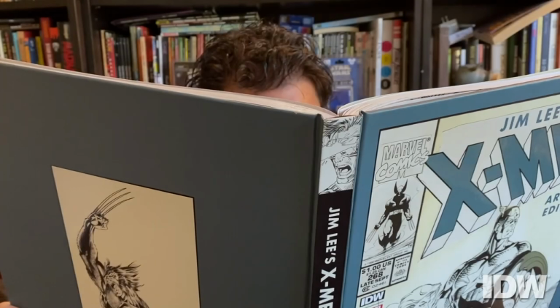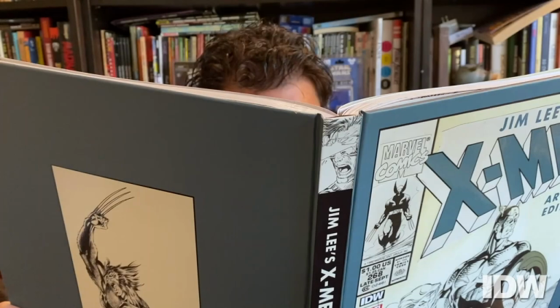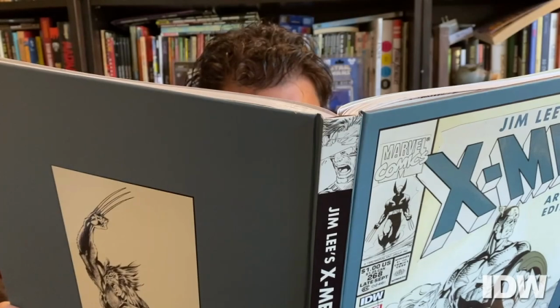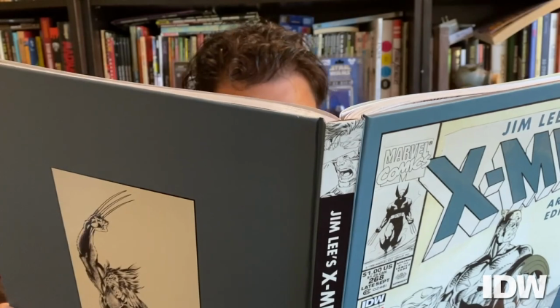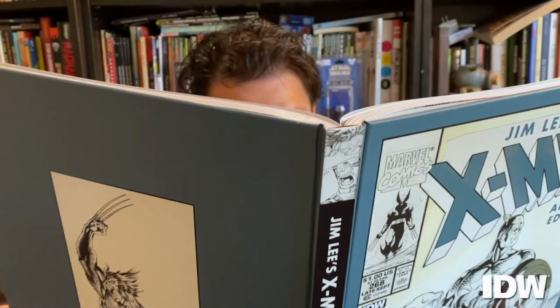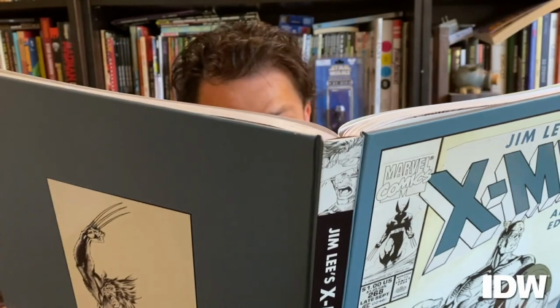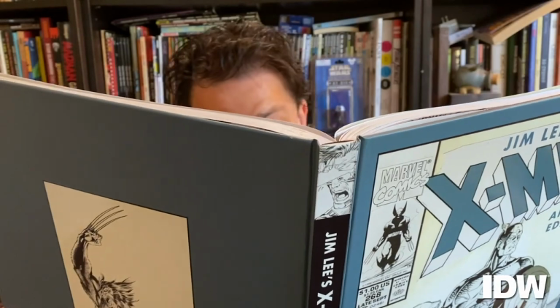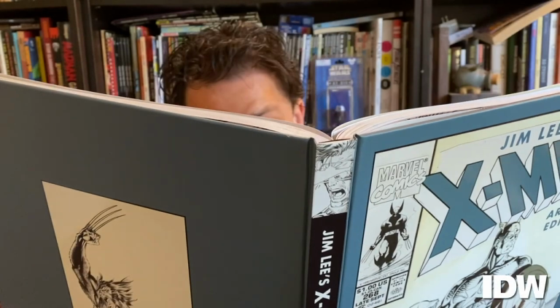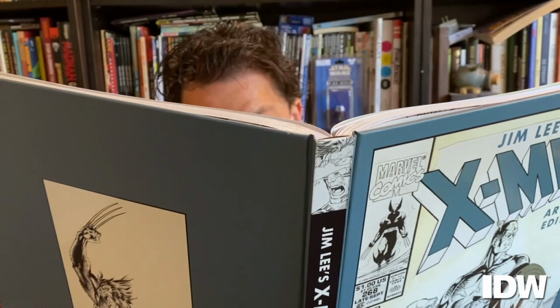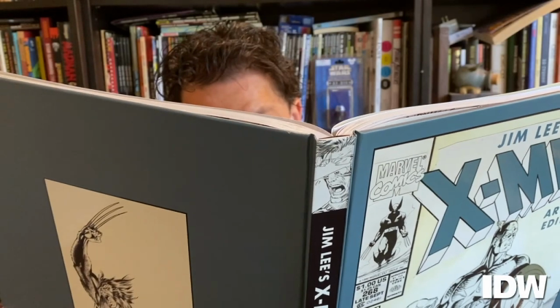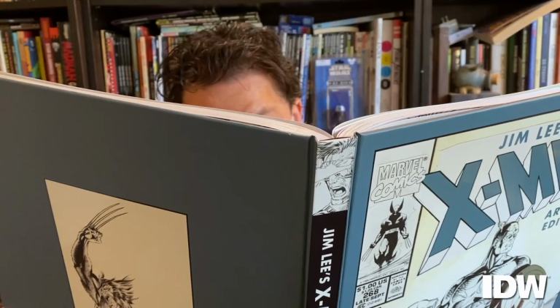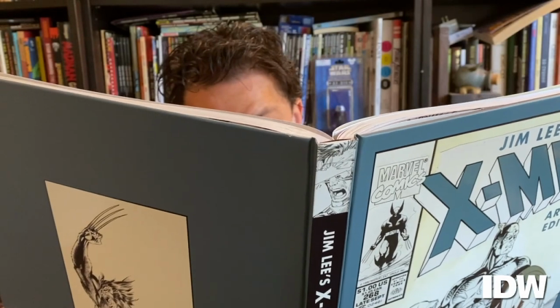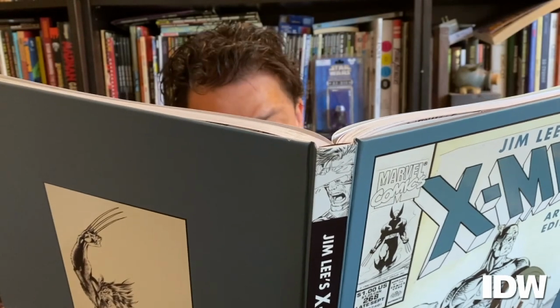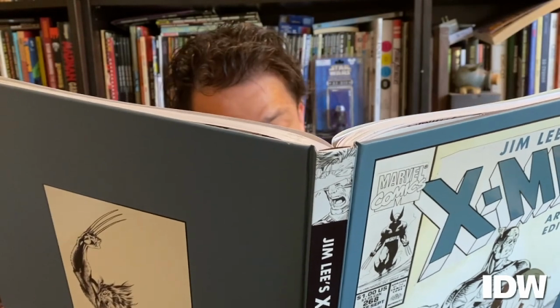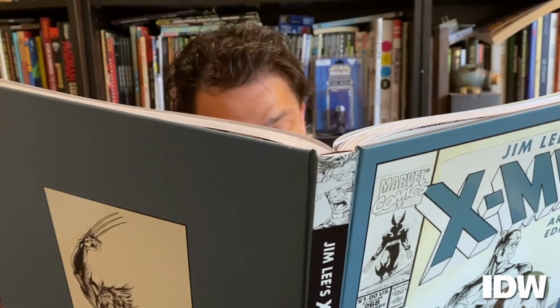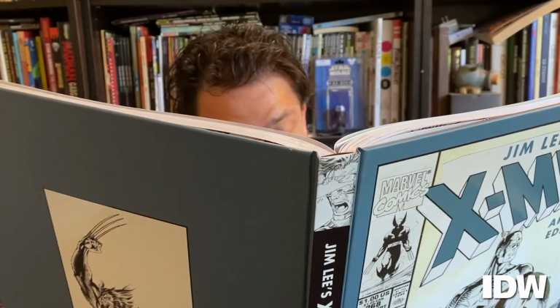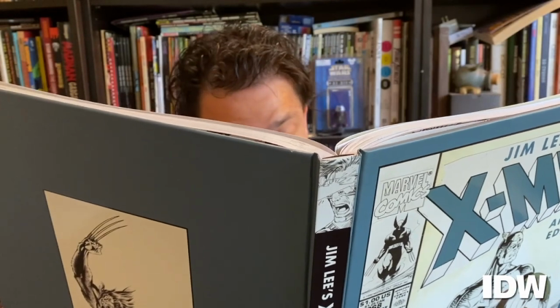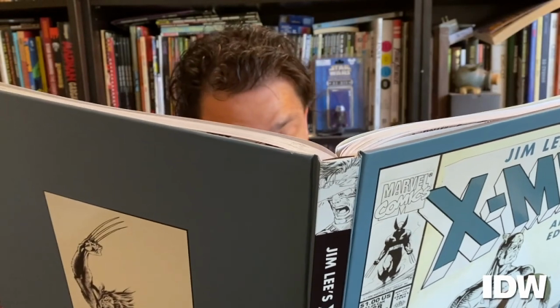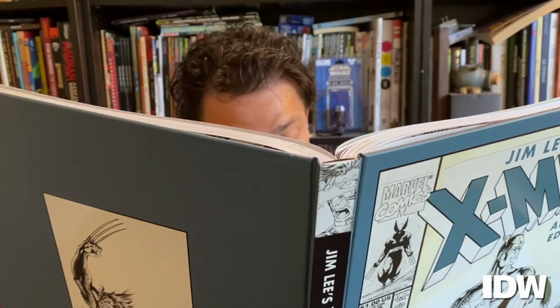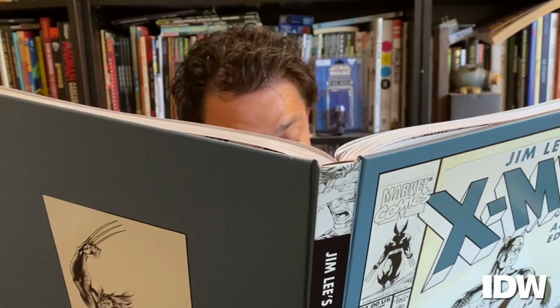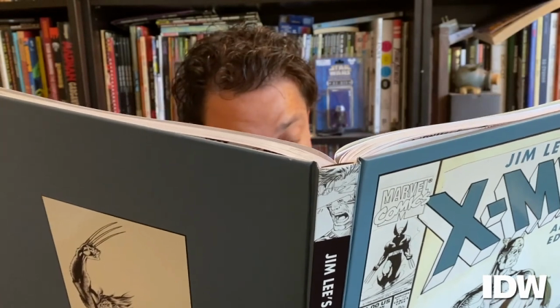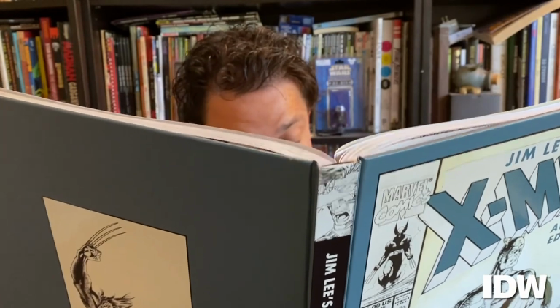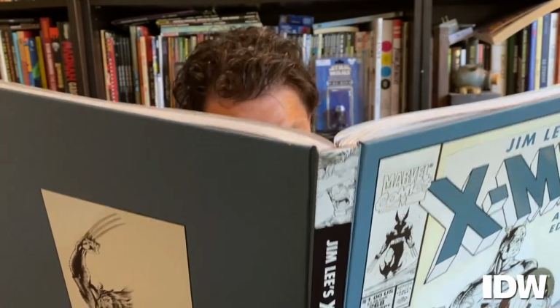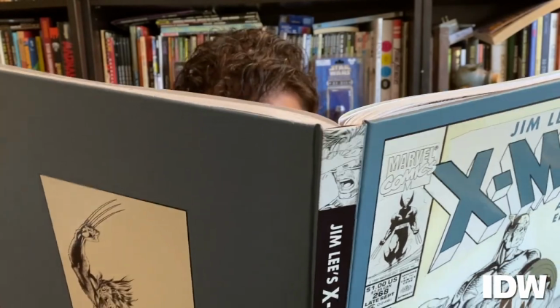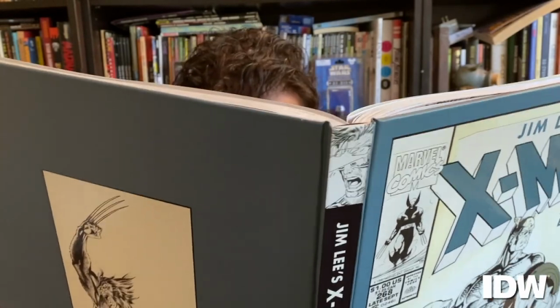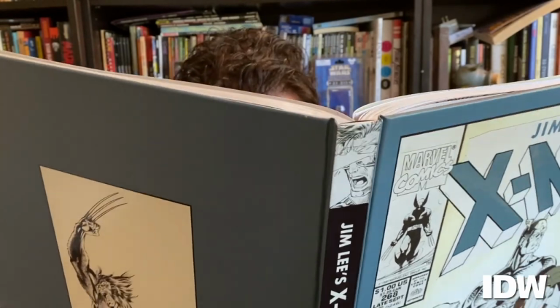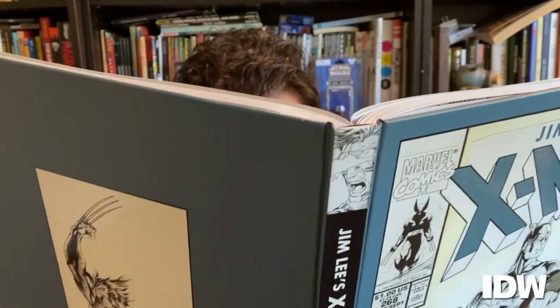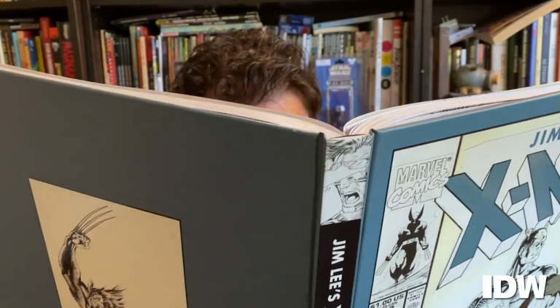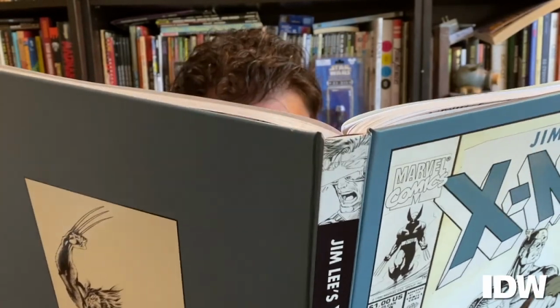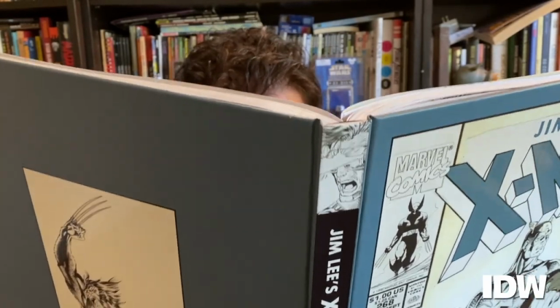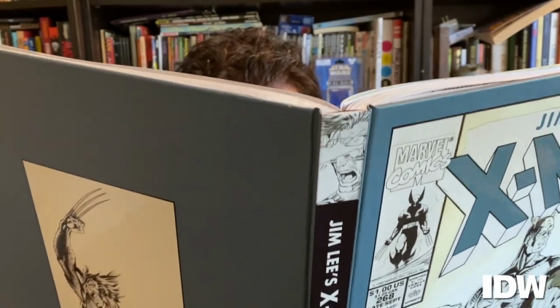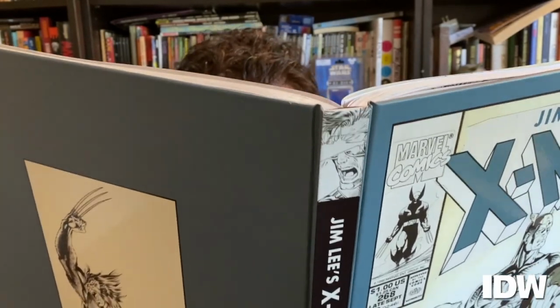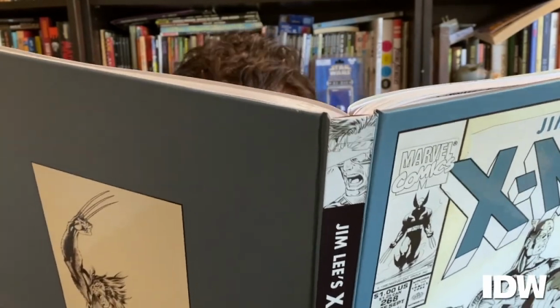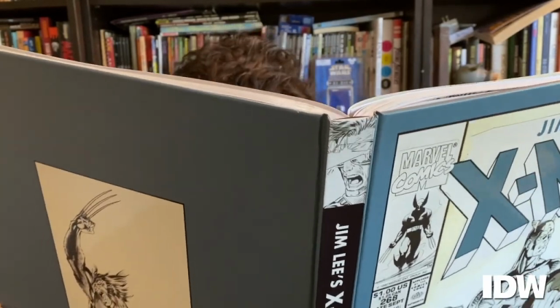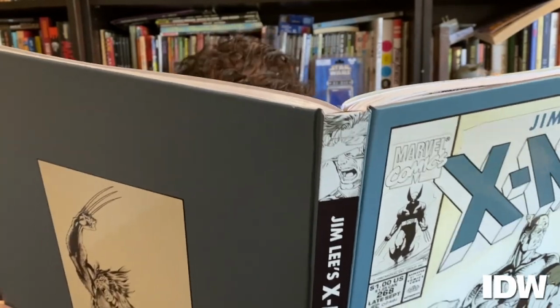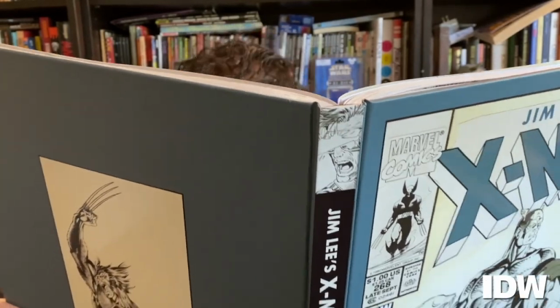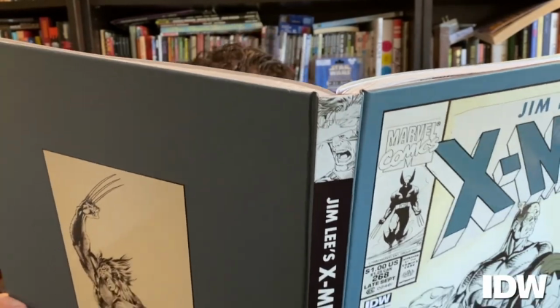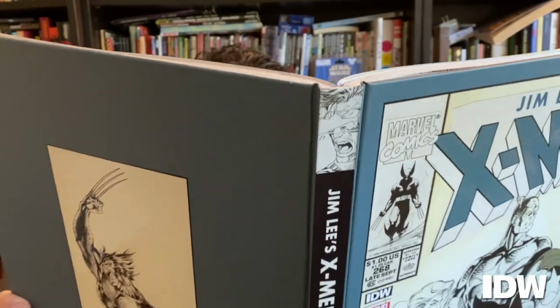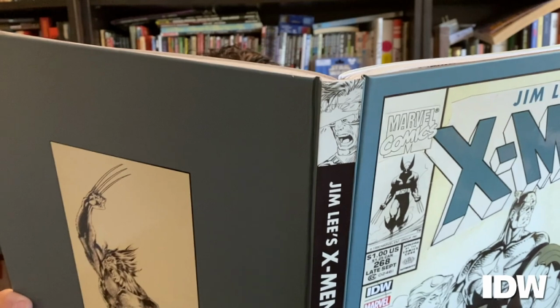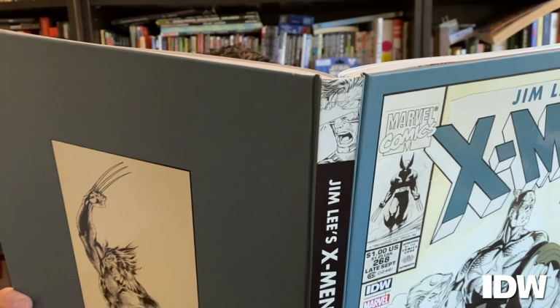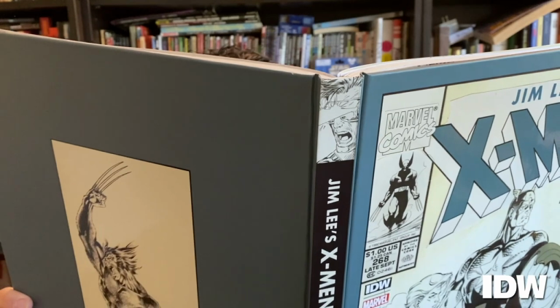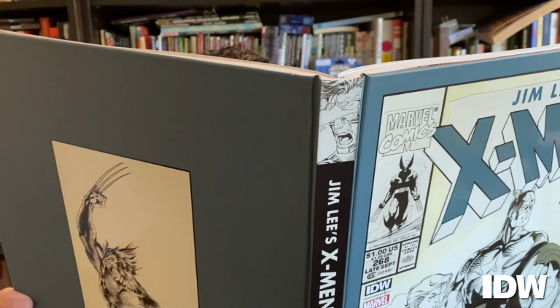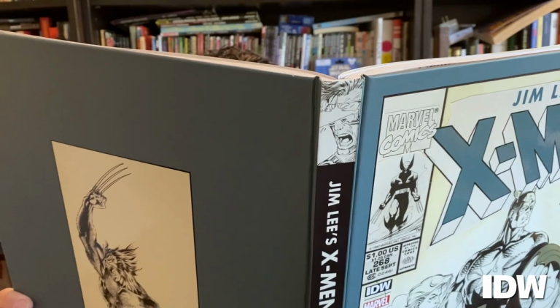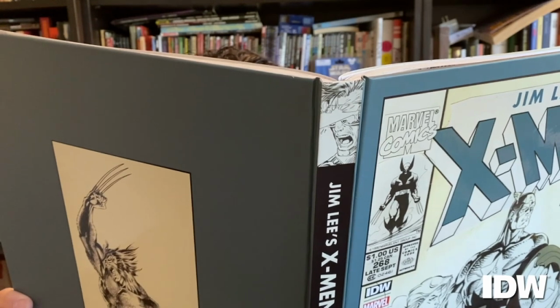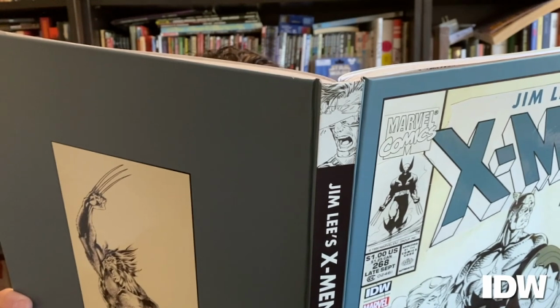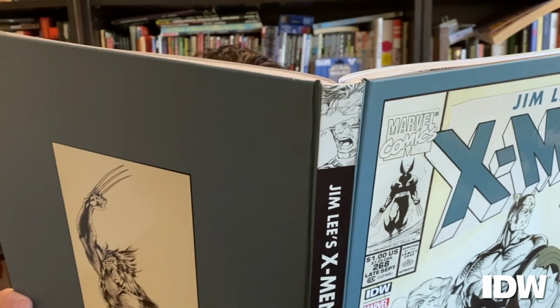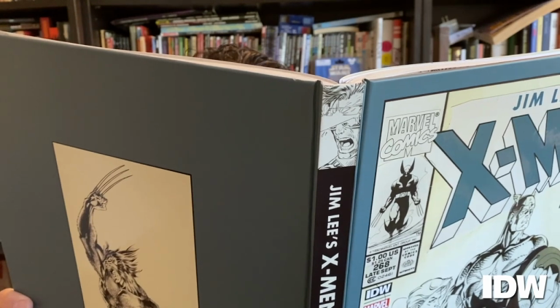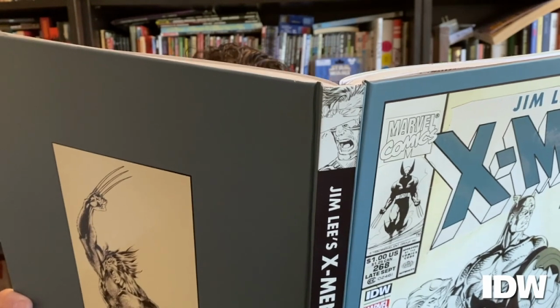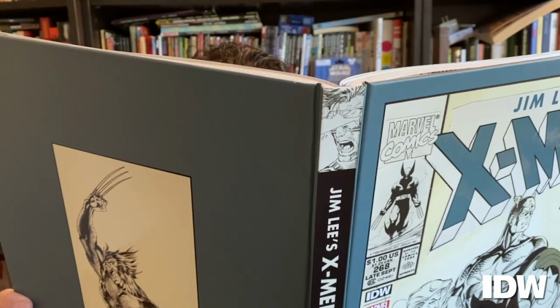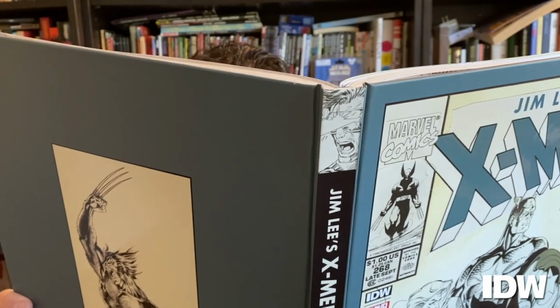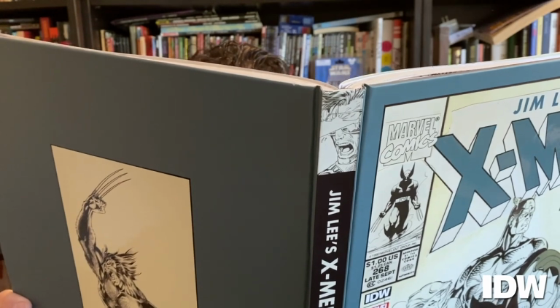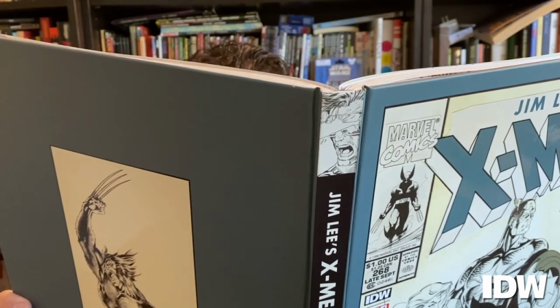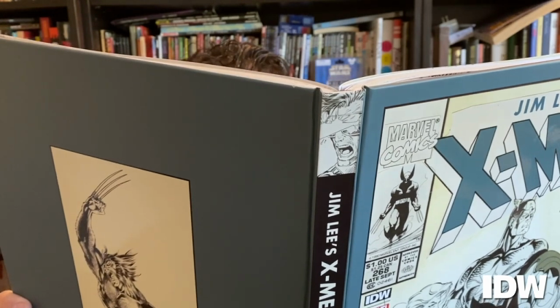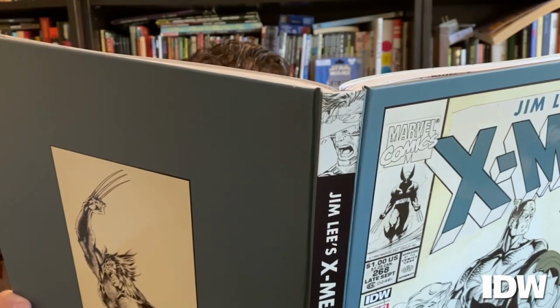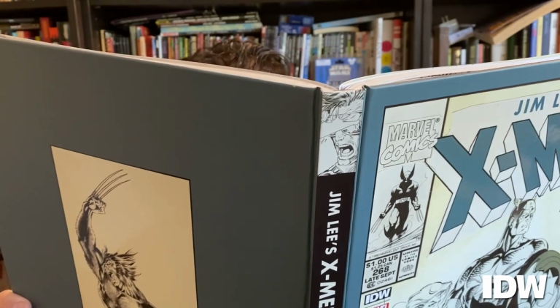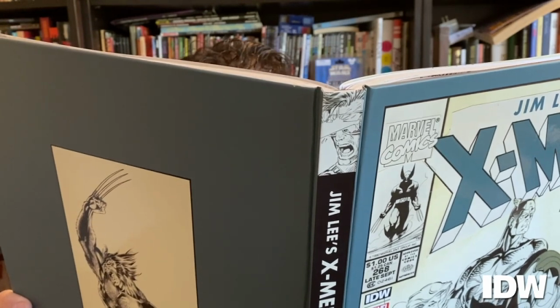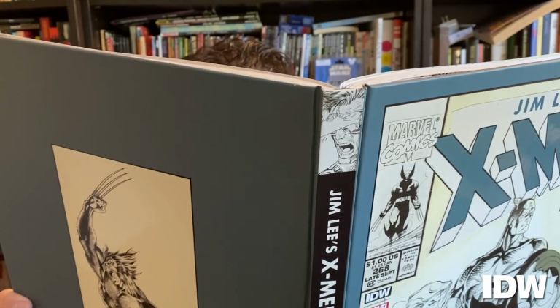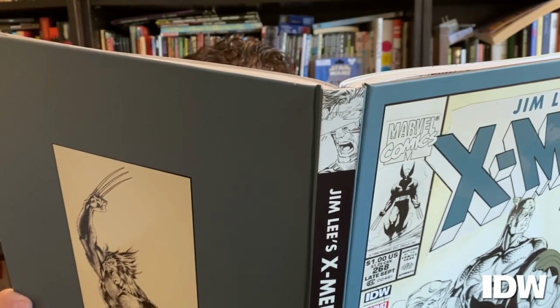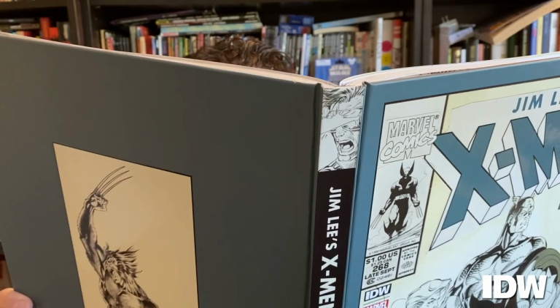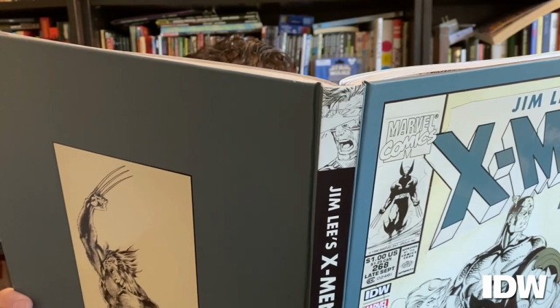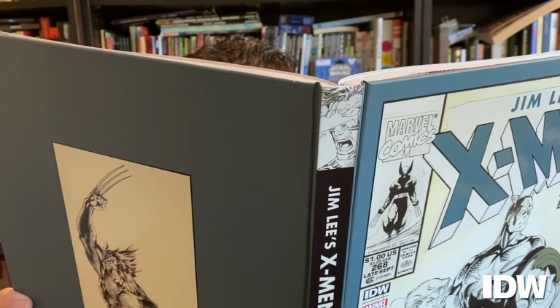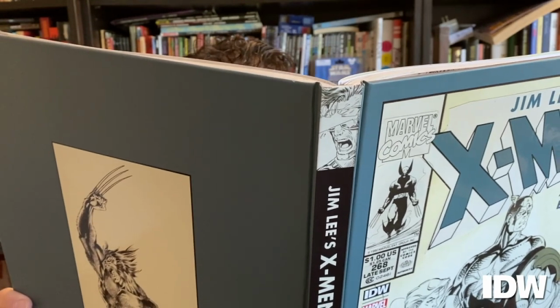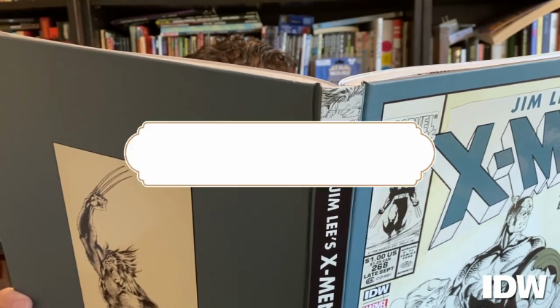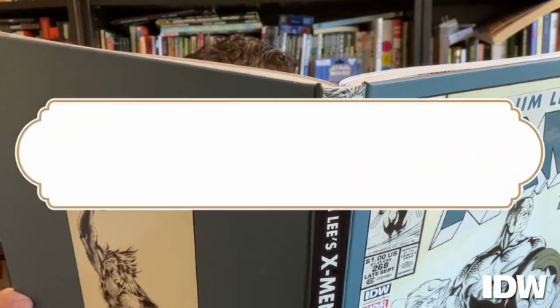I didn't hear you come in. I'm John Barber, Editor-in-Chief at IDW Publishing, and welcome to Barber's Shop.